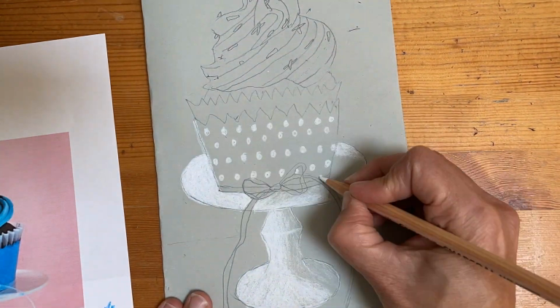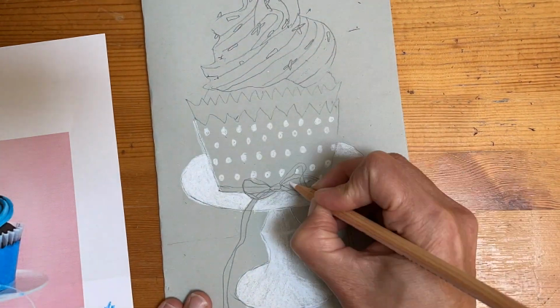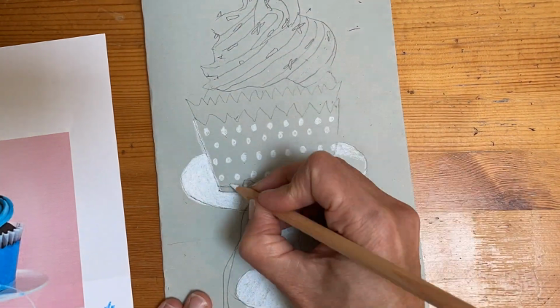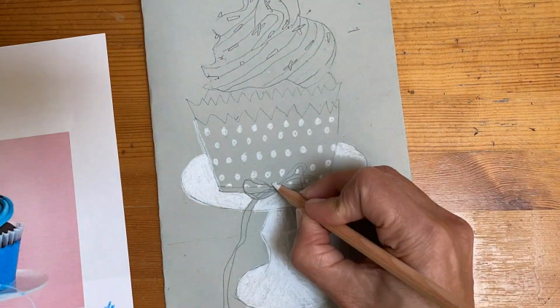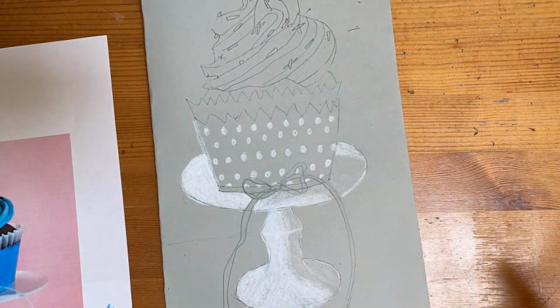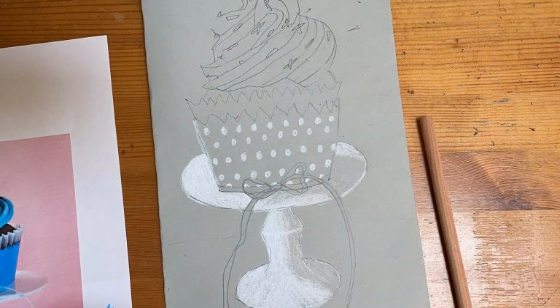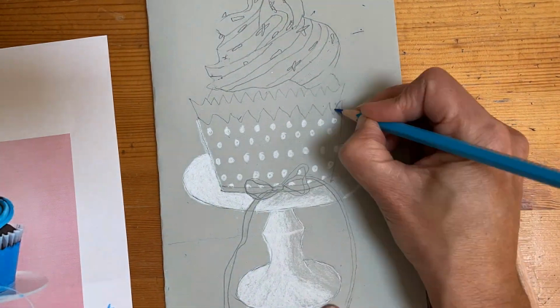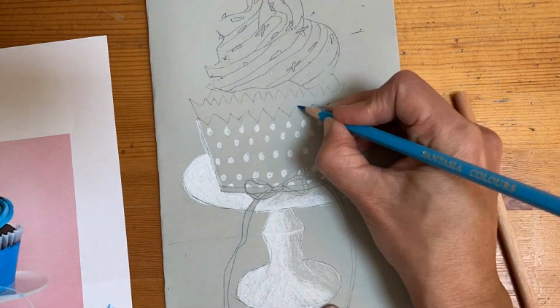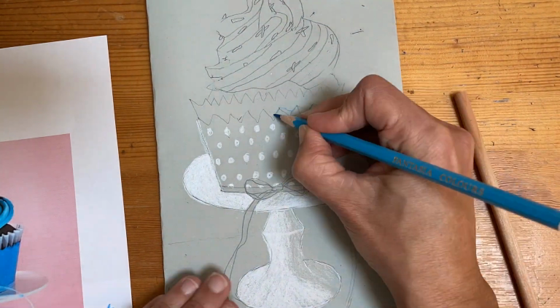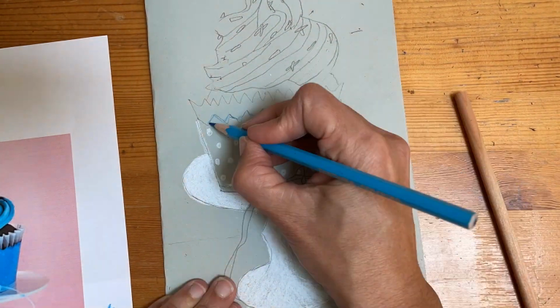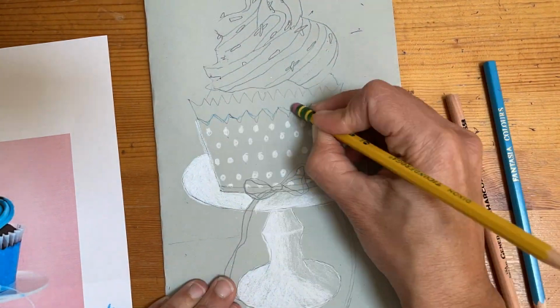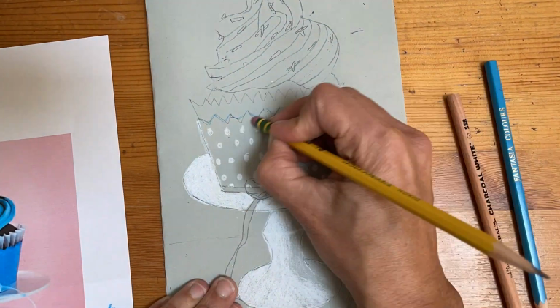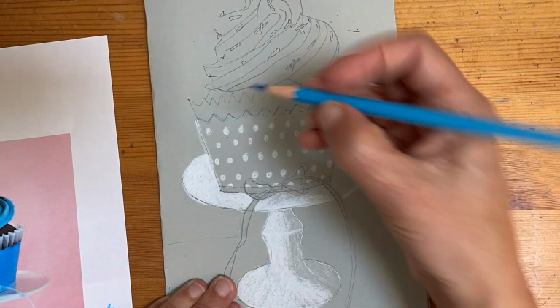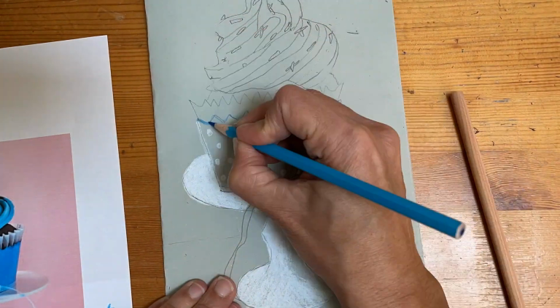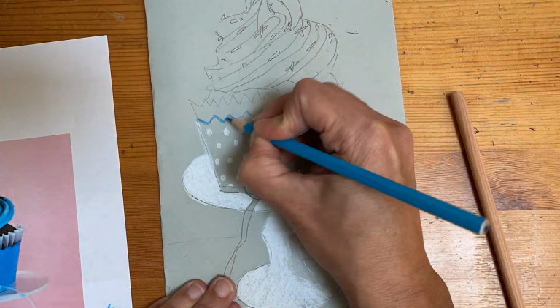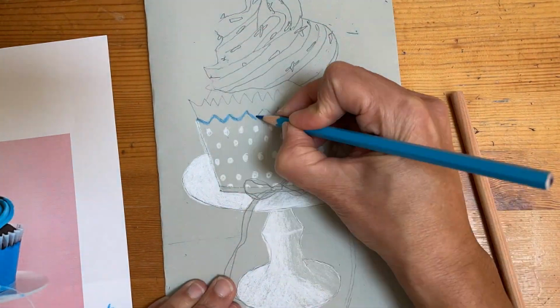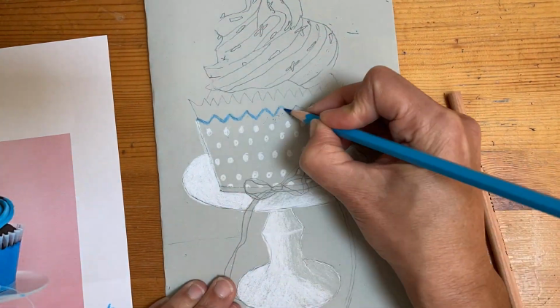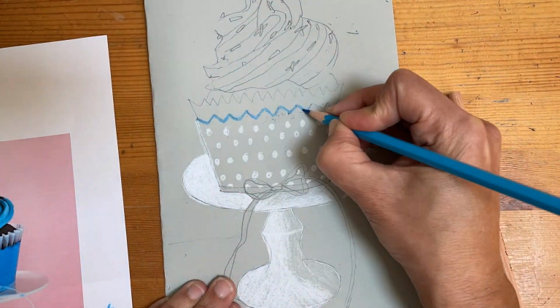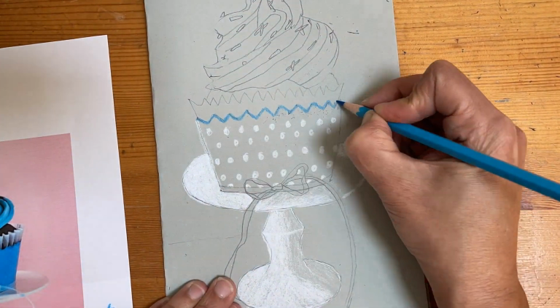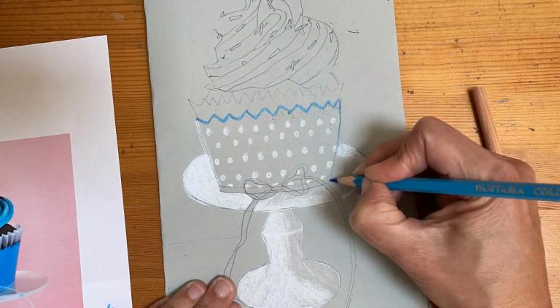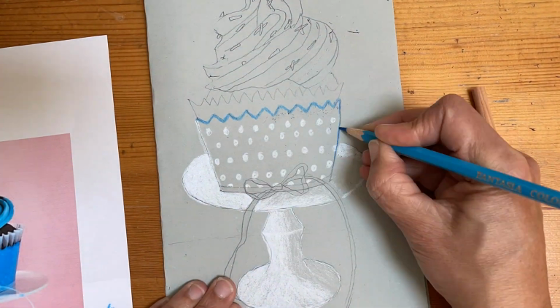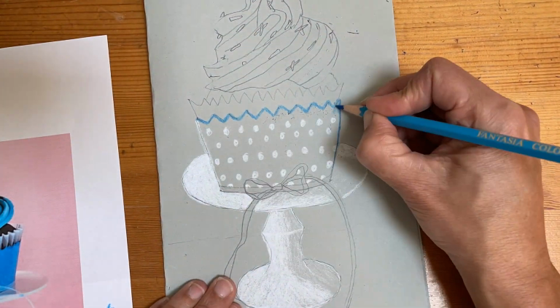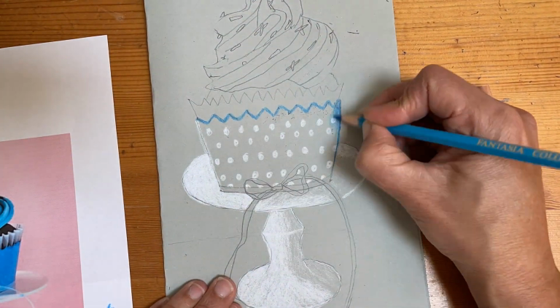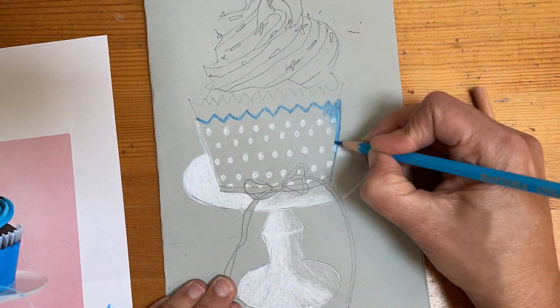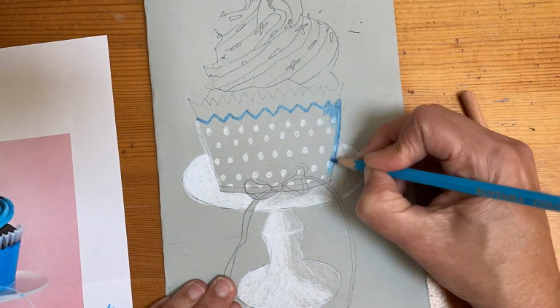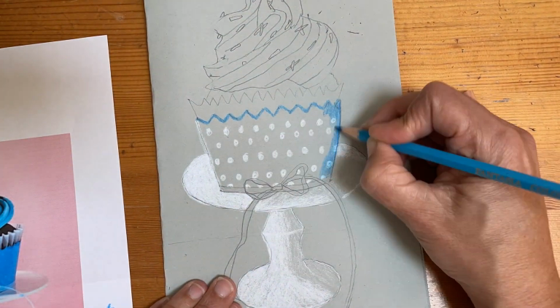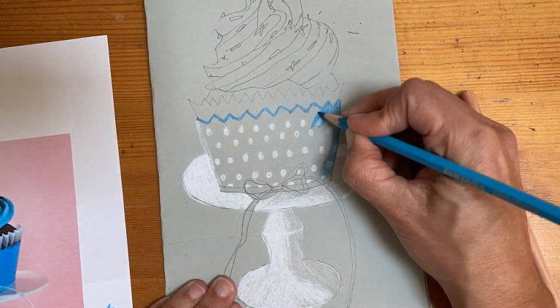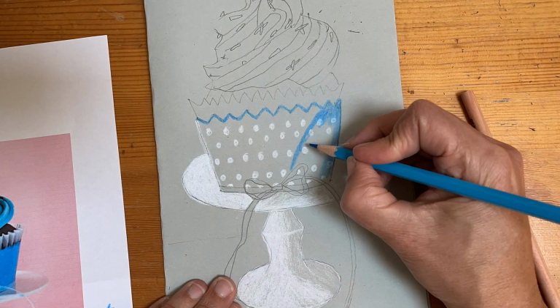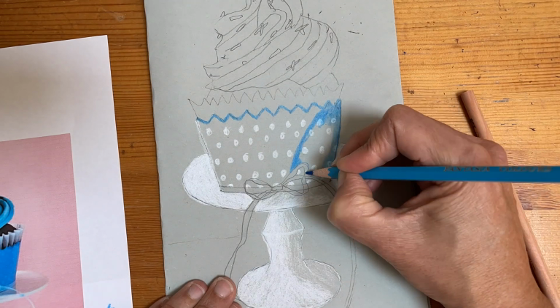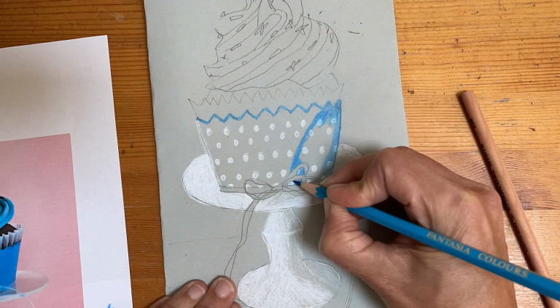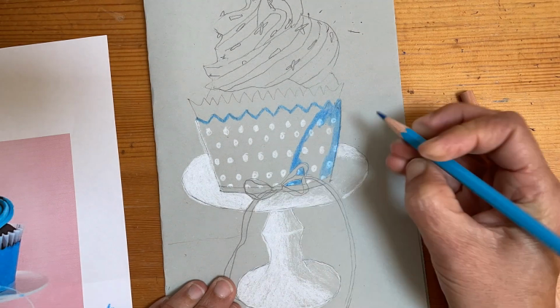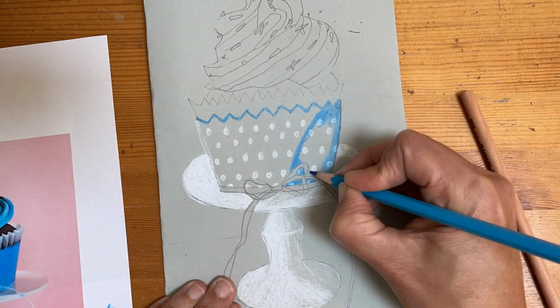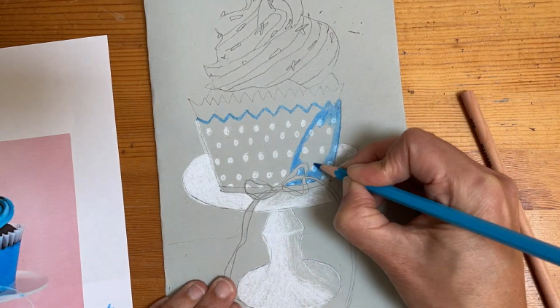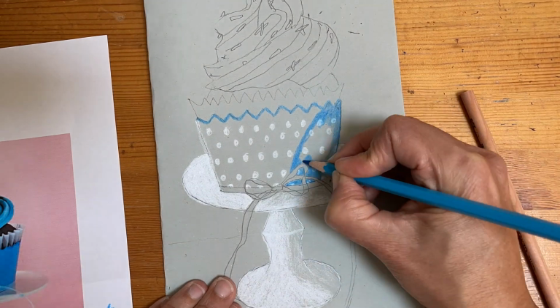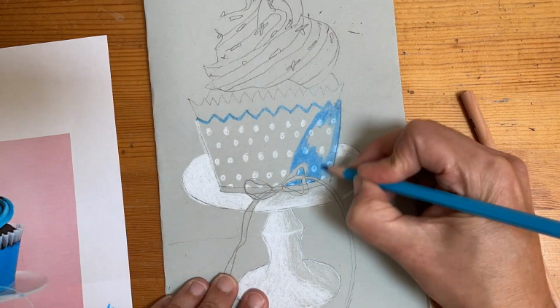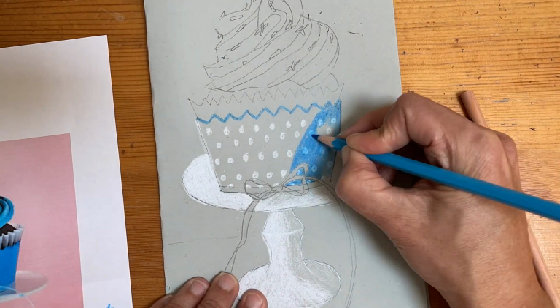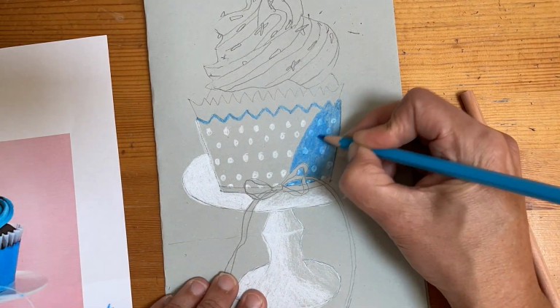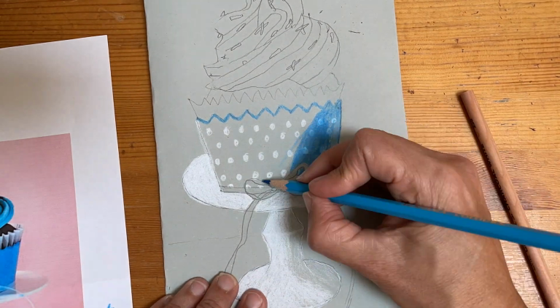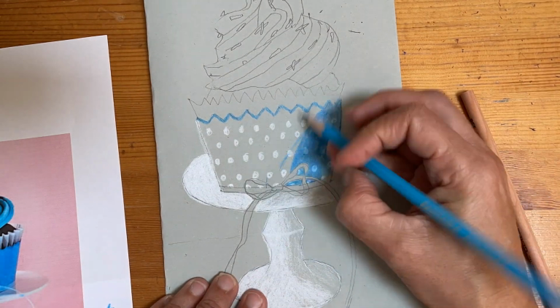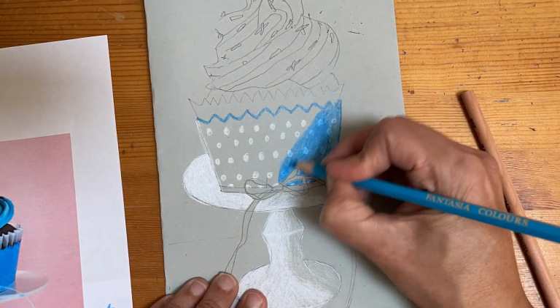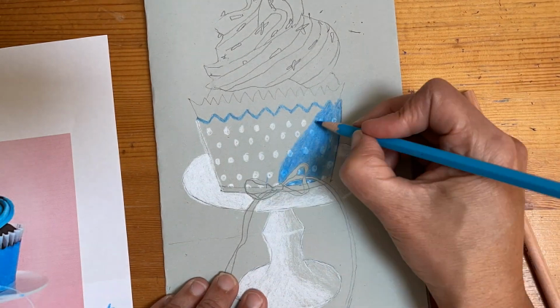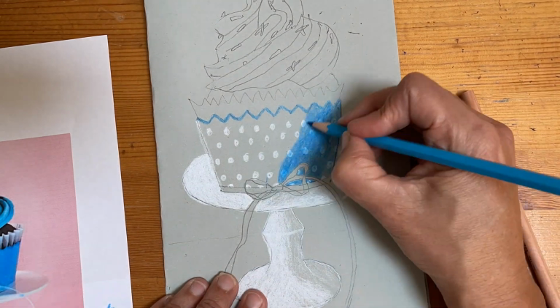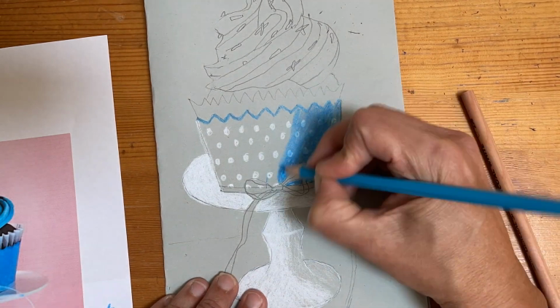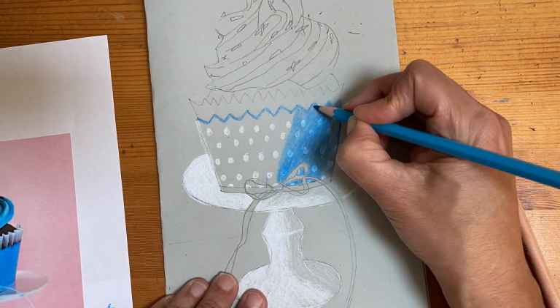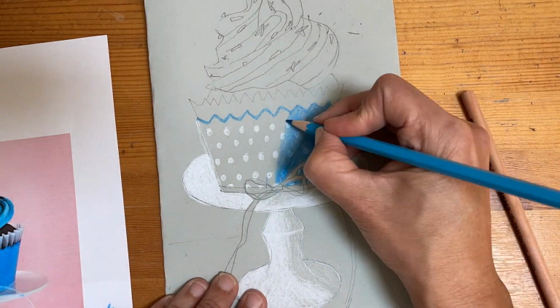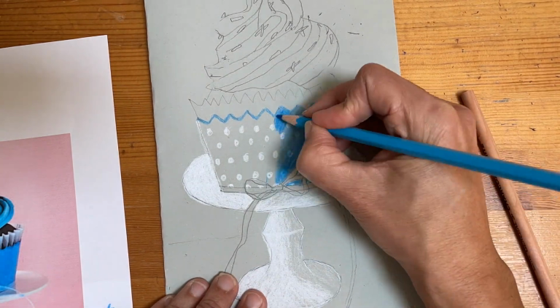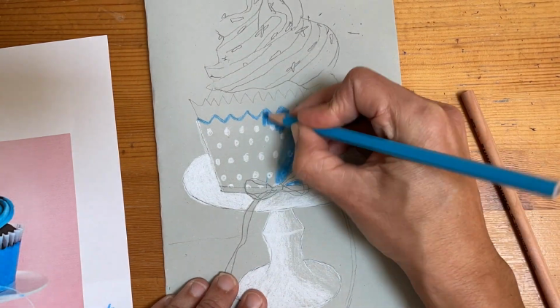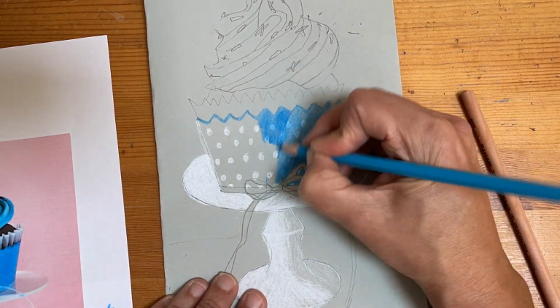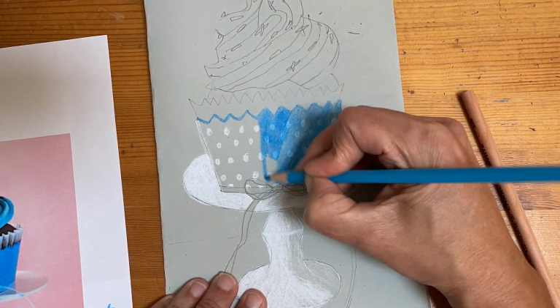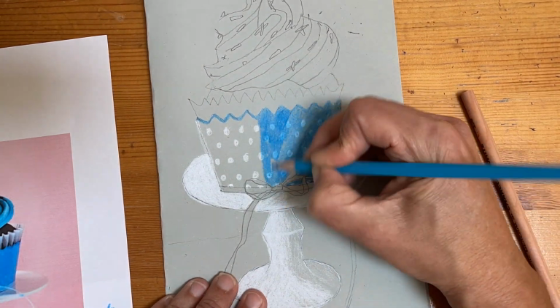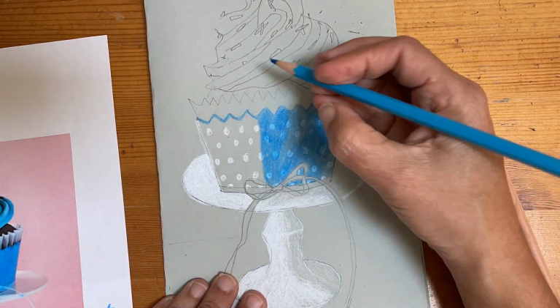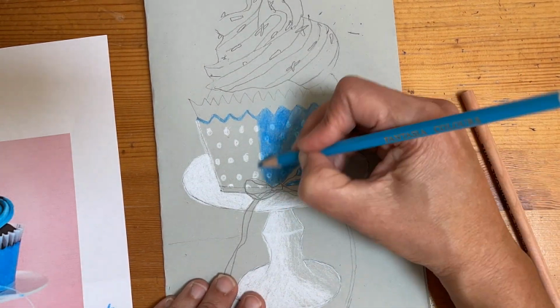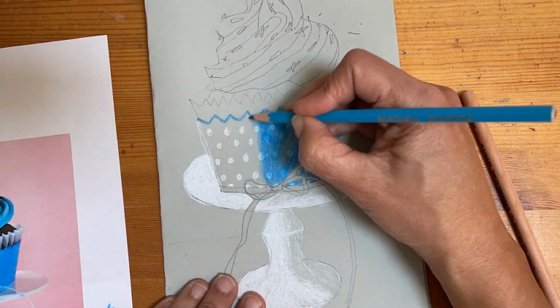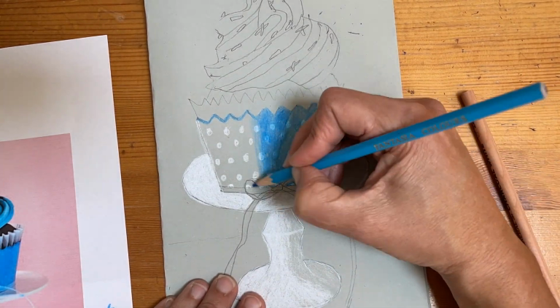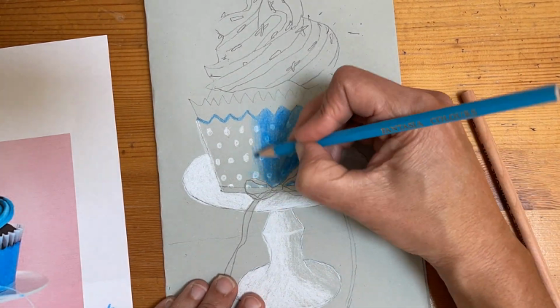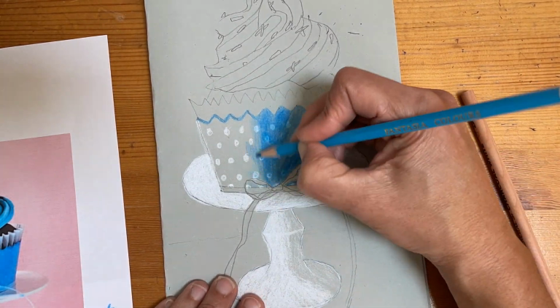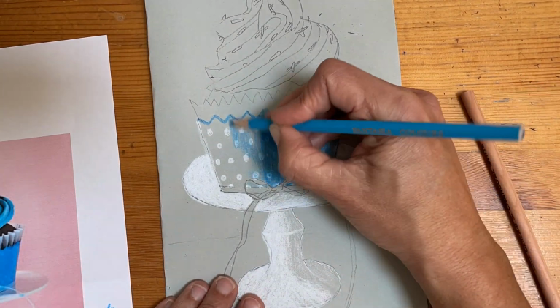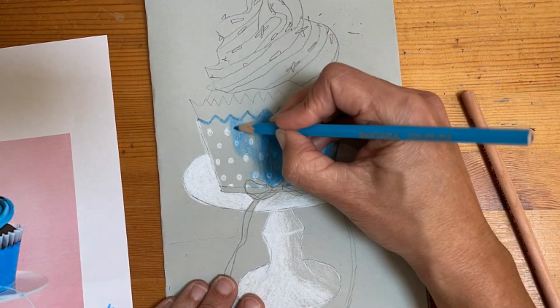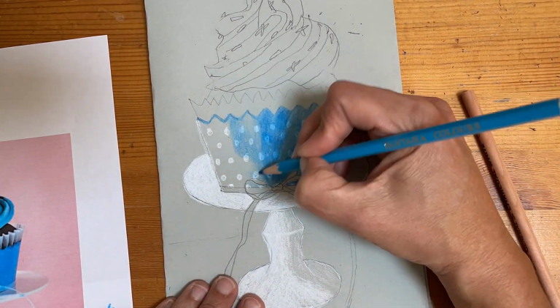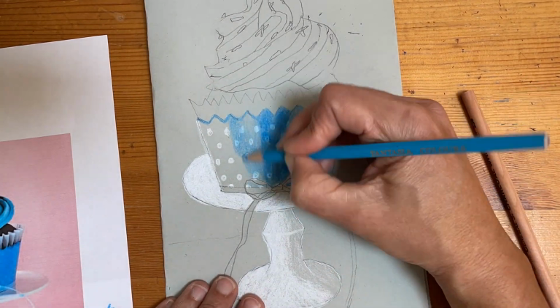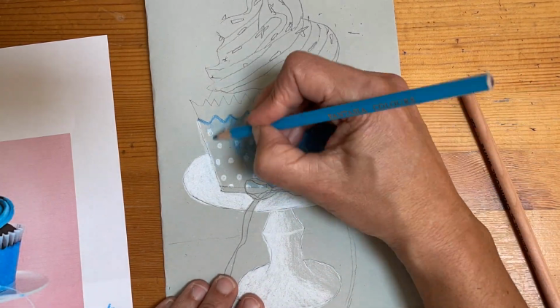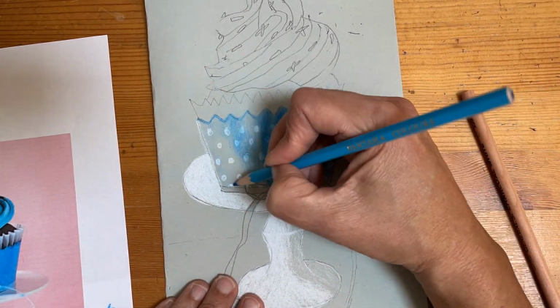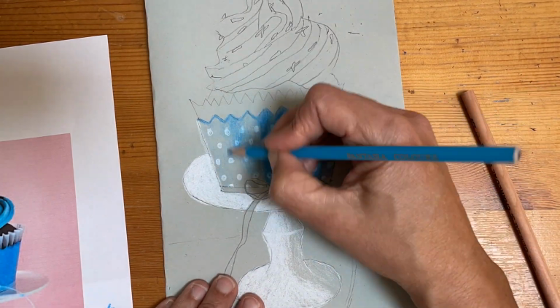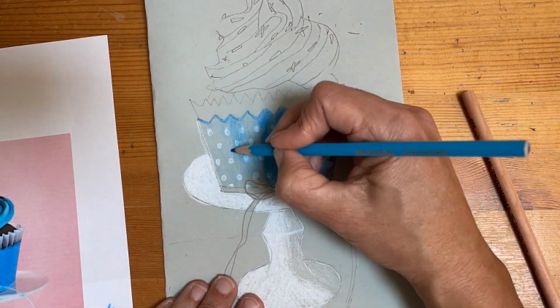I hope you enjoy. I've been obsessed with cupcakes lately. It's Valentine's Day today and I hope you enjoy.